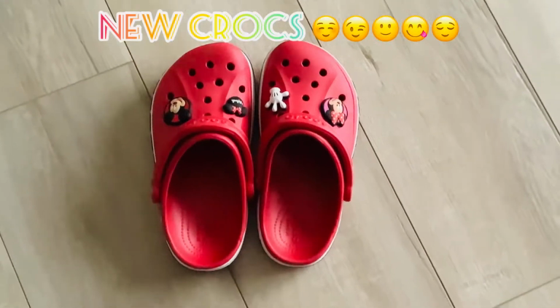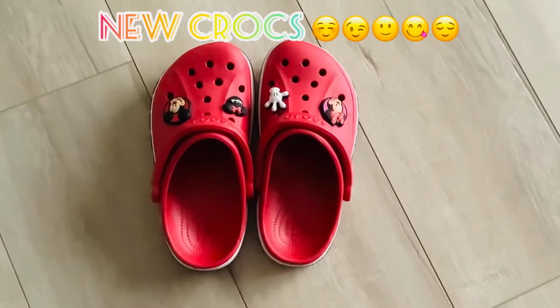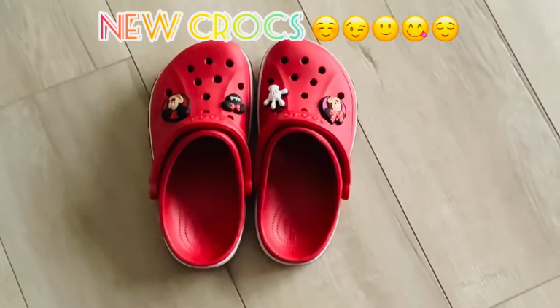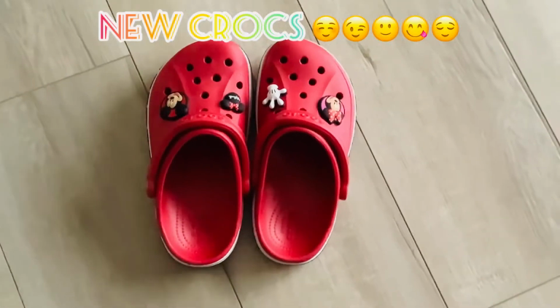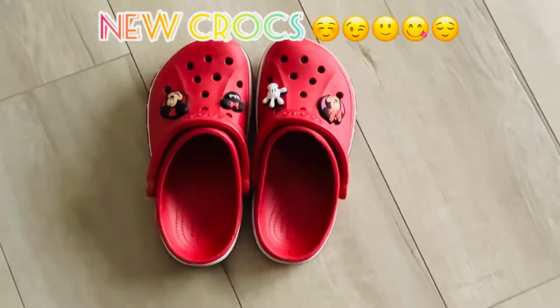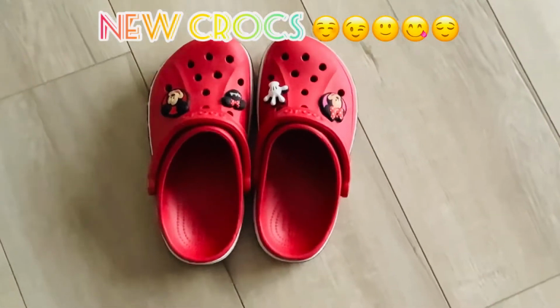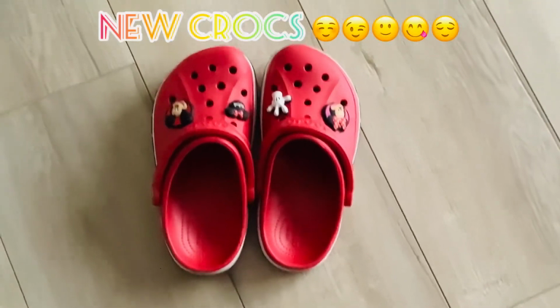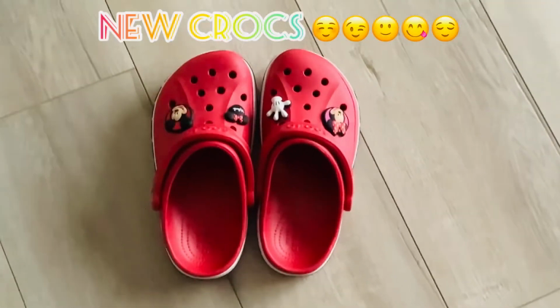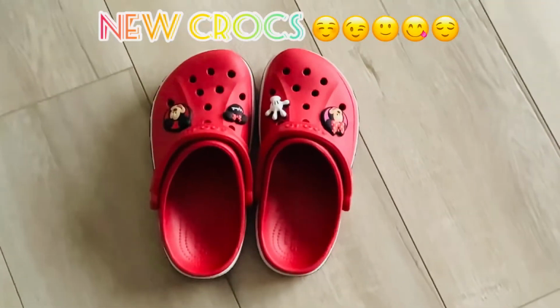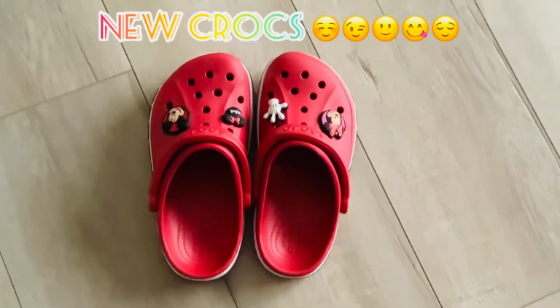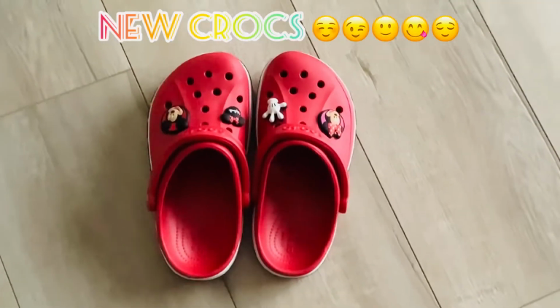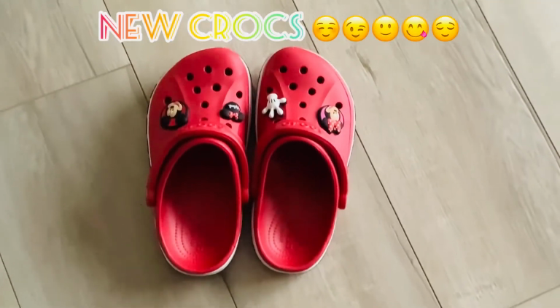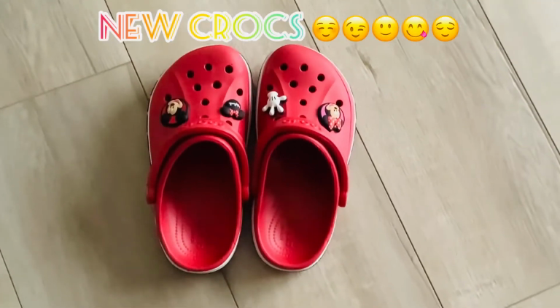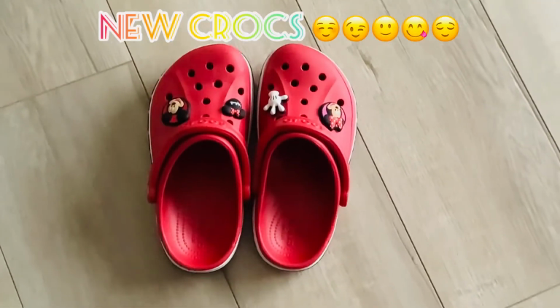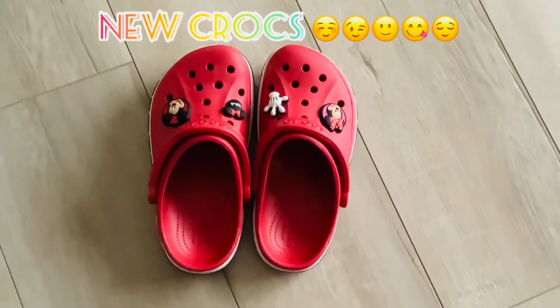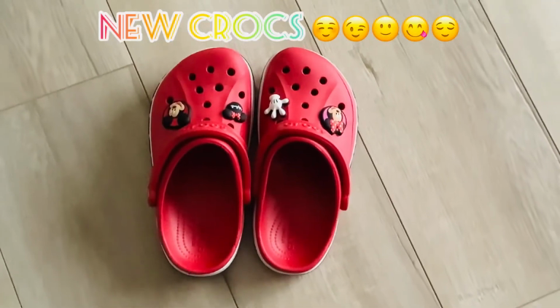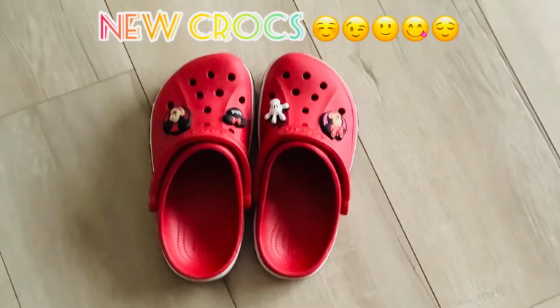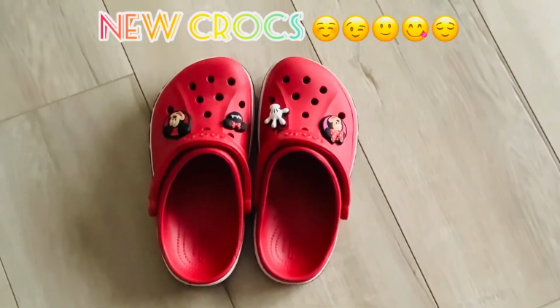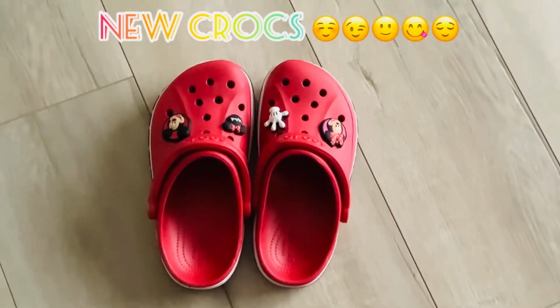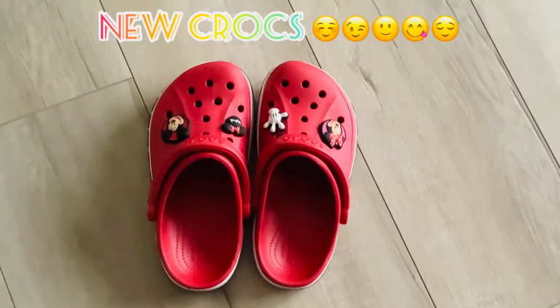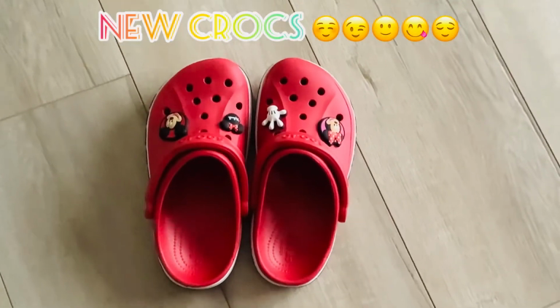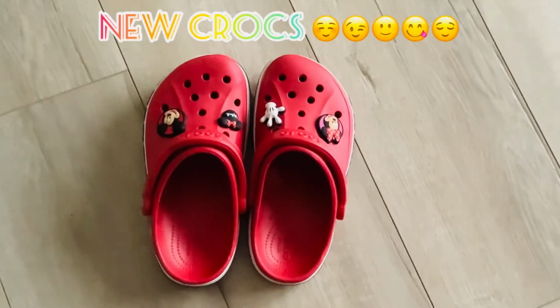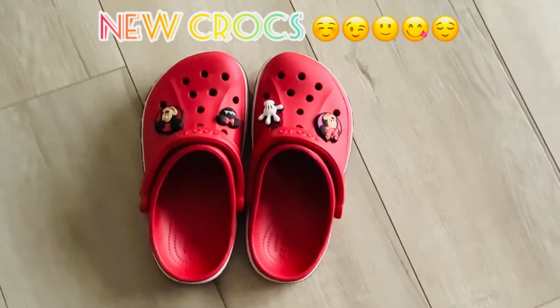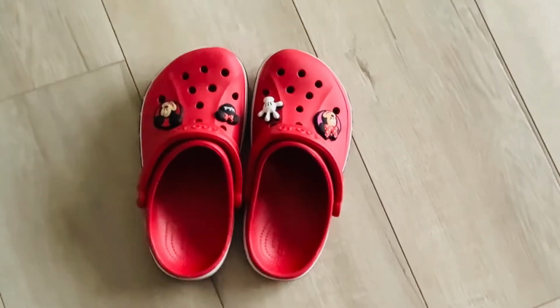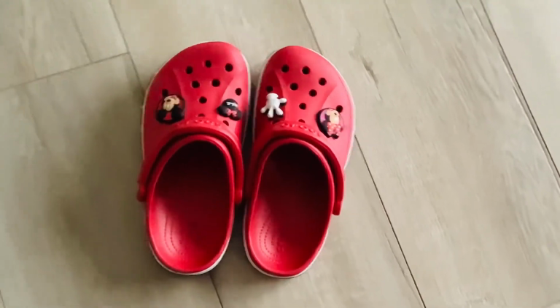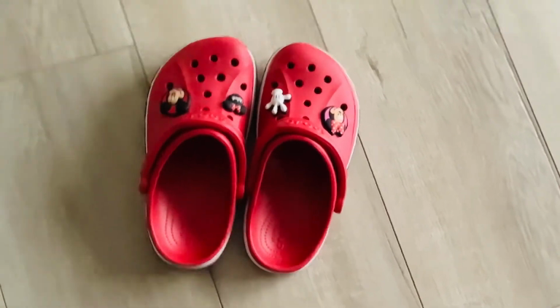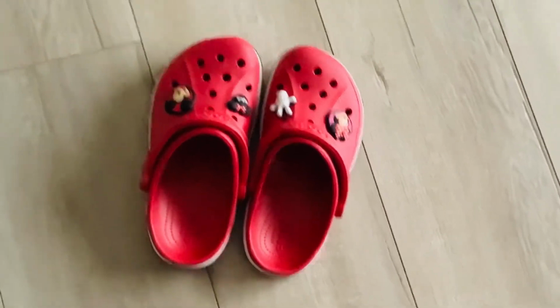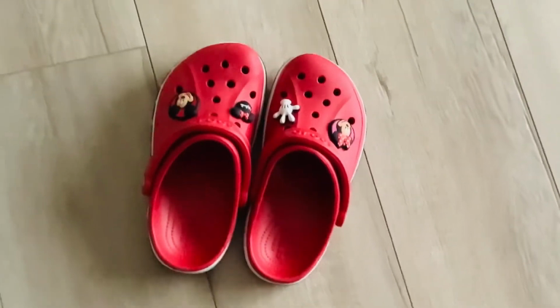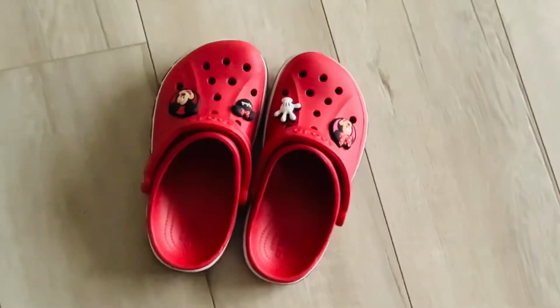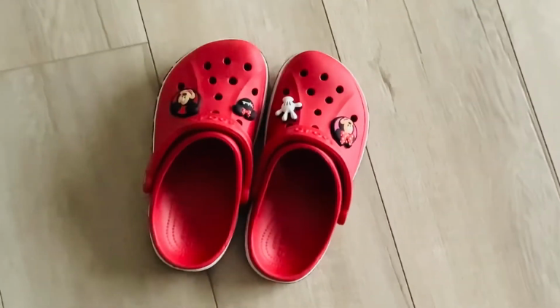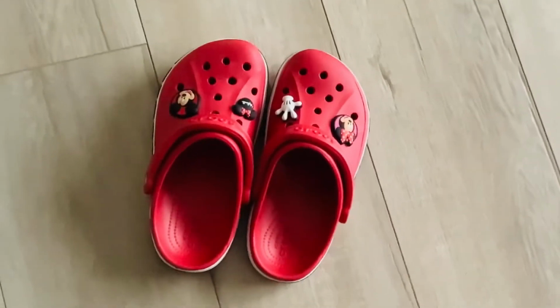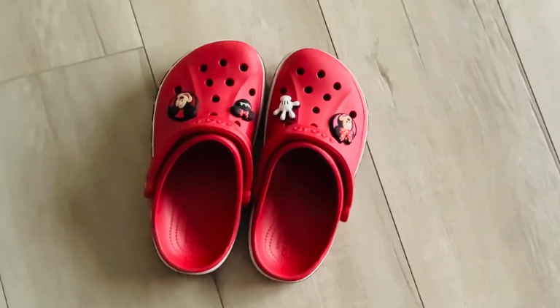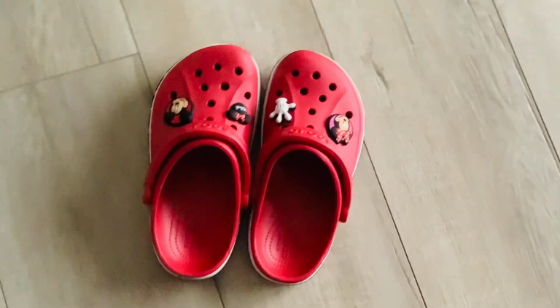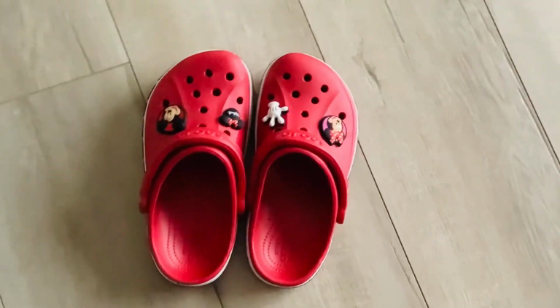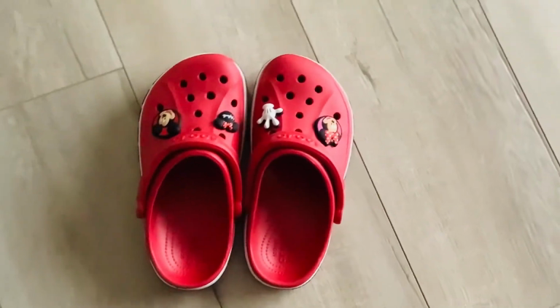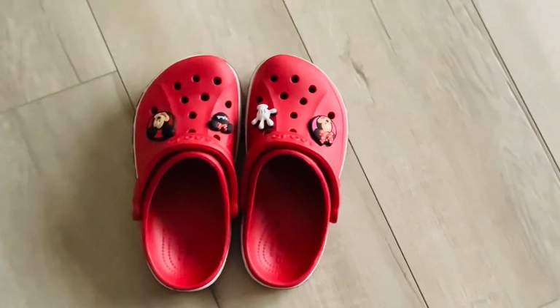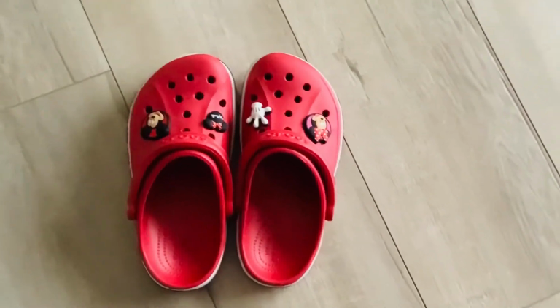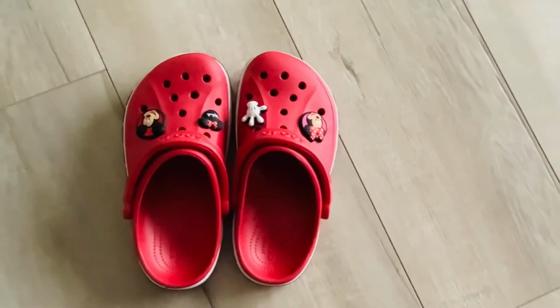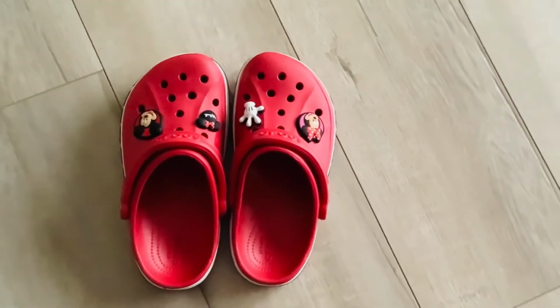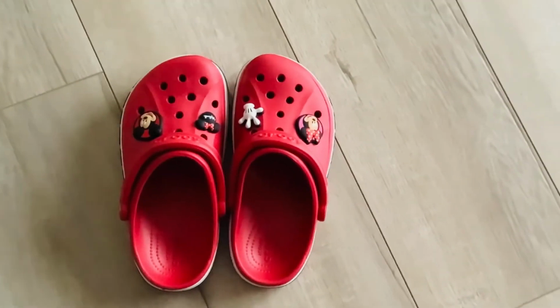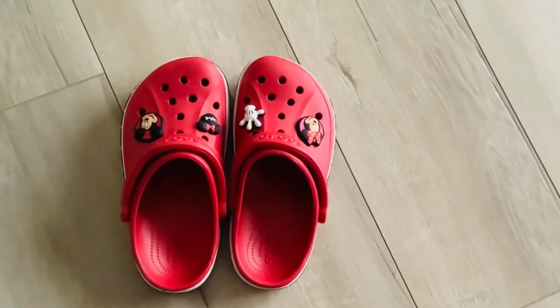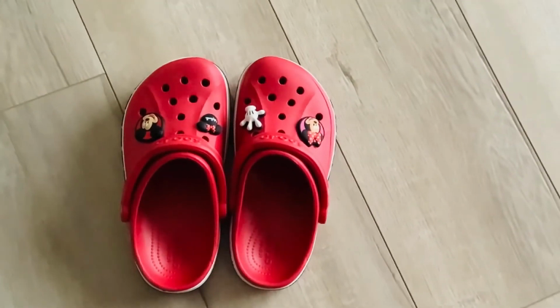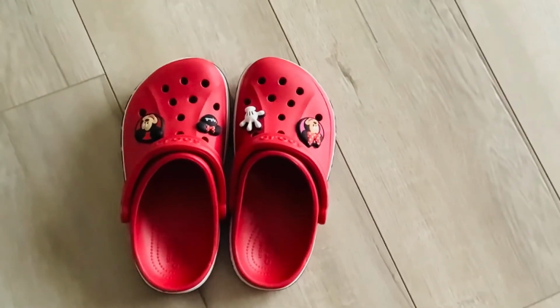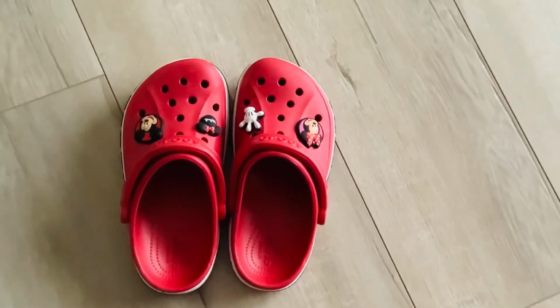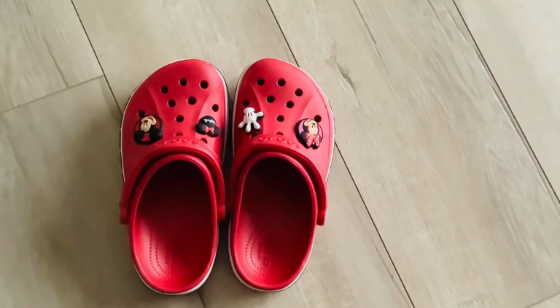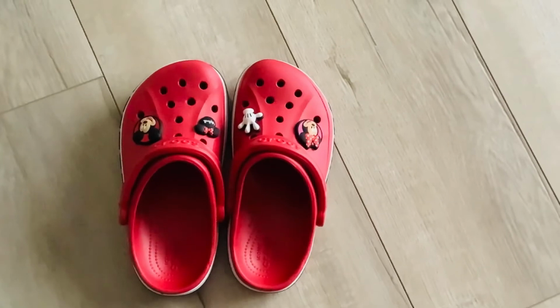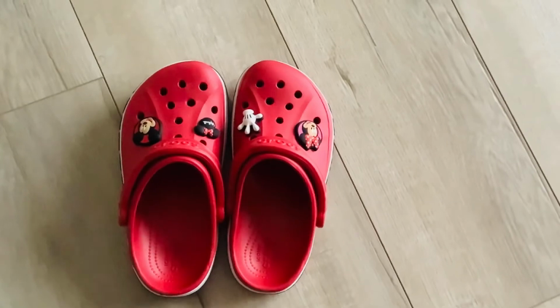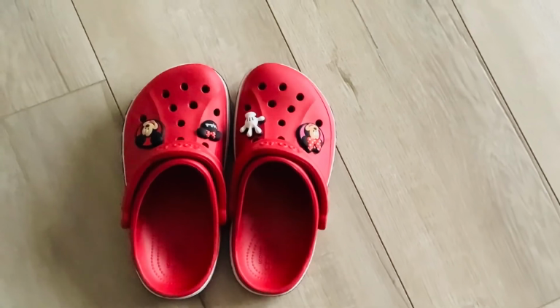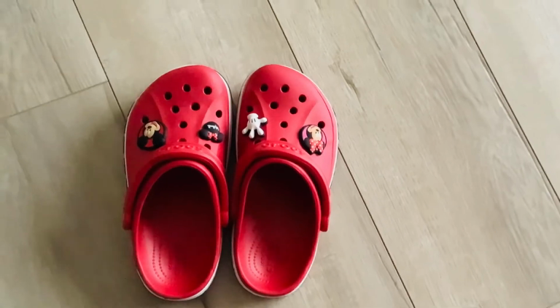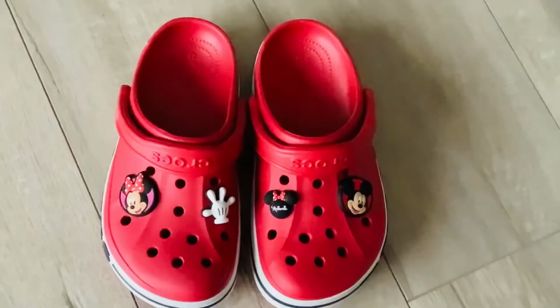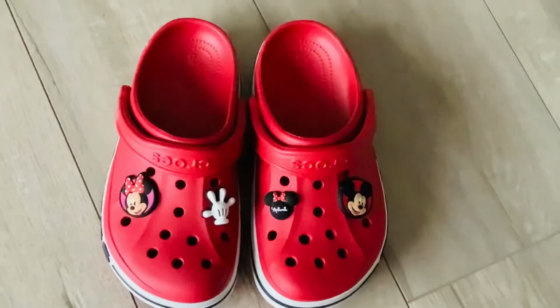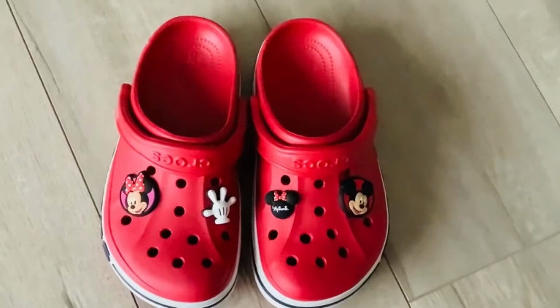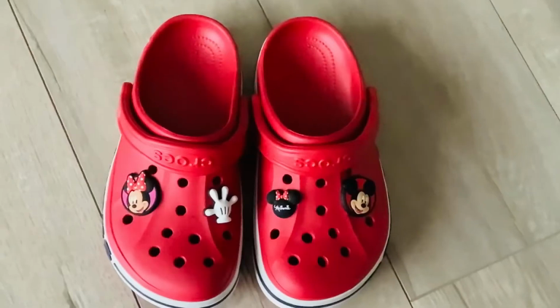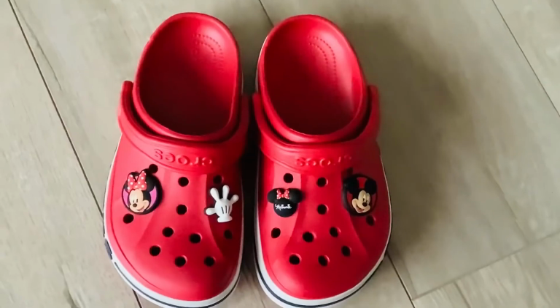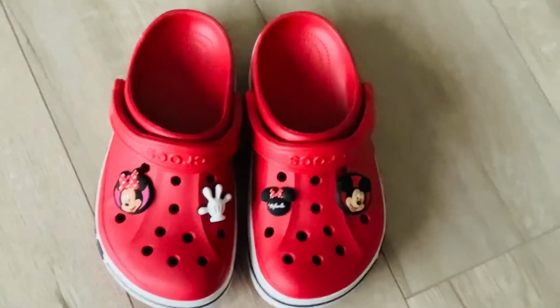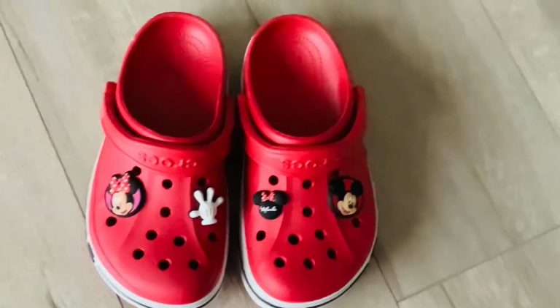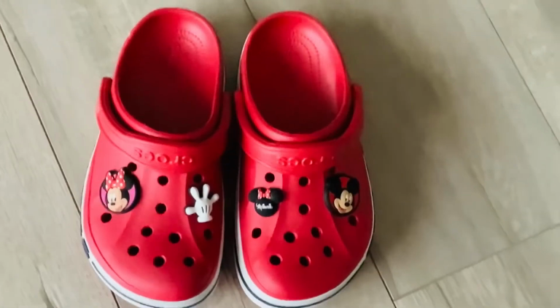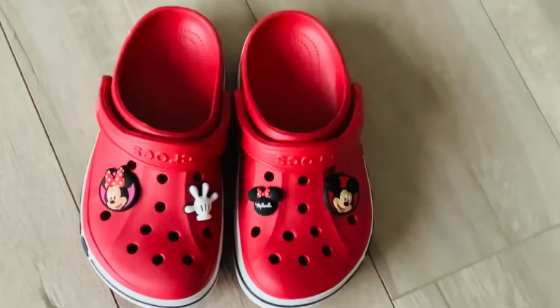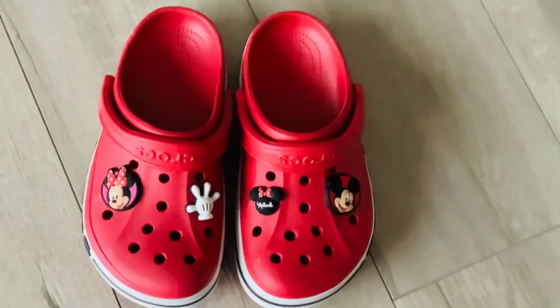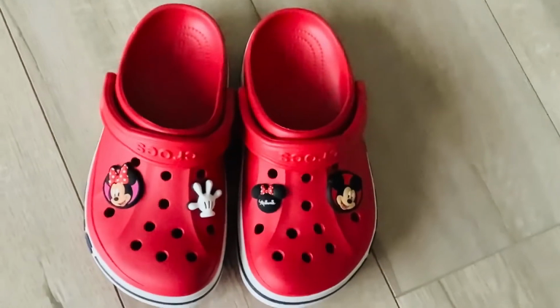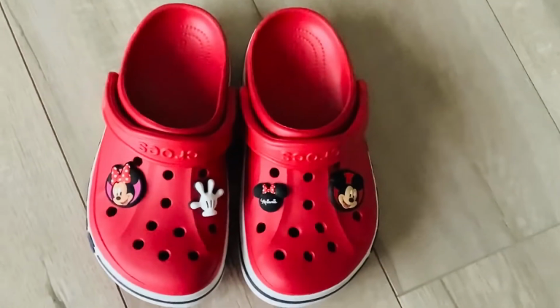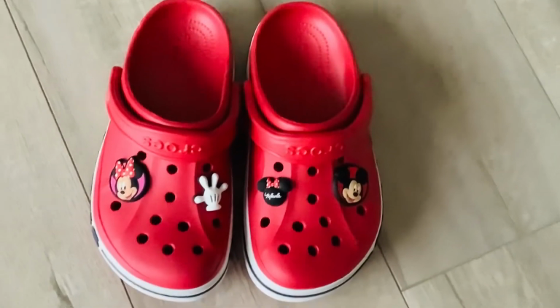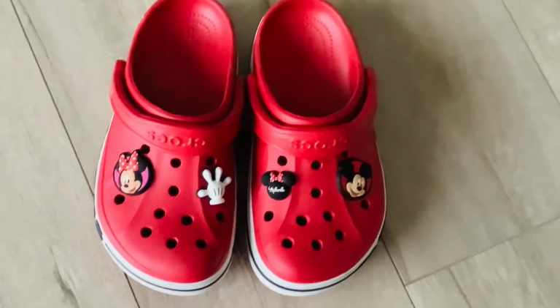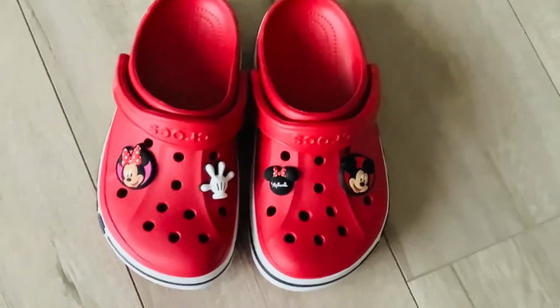Guys, look at my new Crocs. They're absolutely awesome. Don't they look amazing?